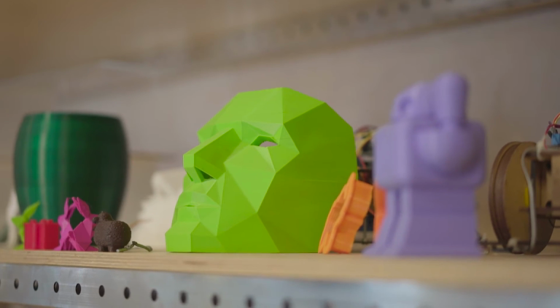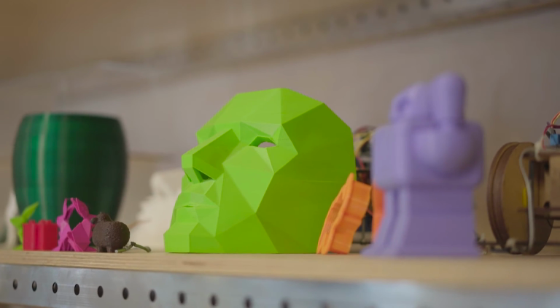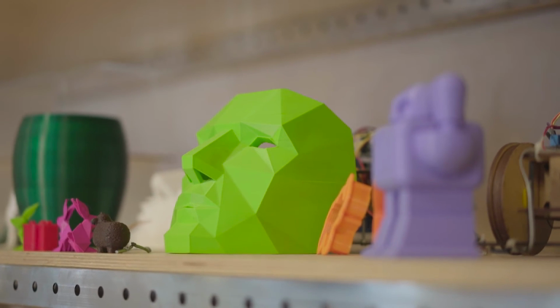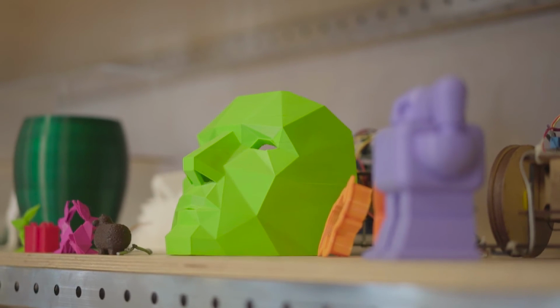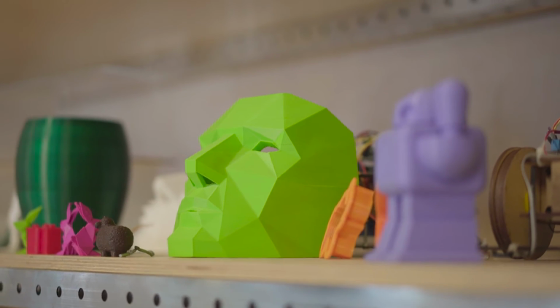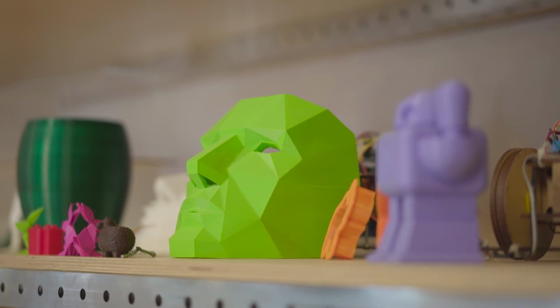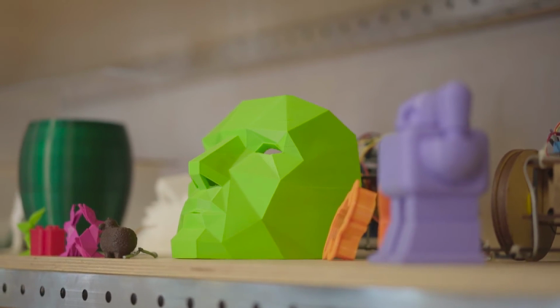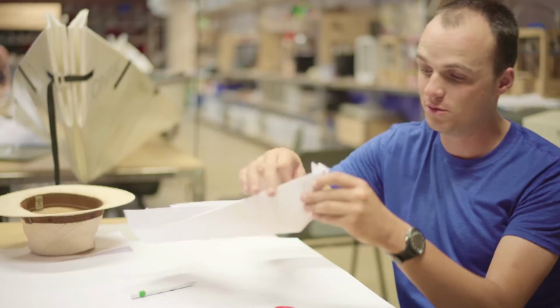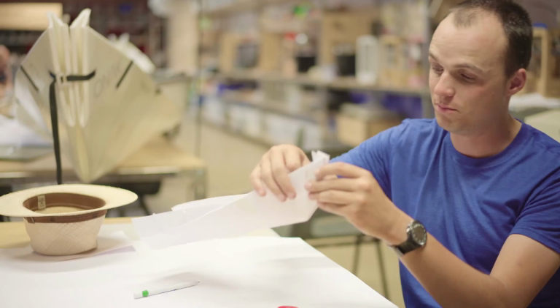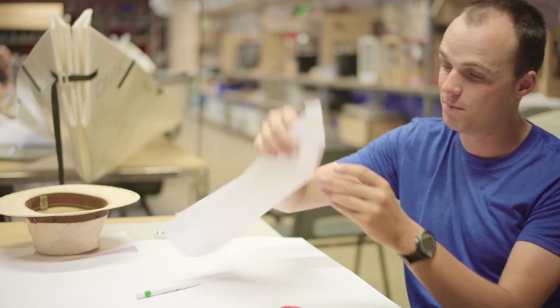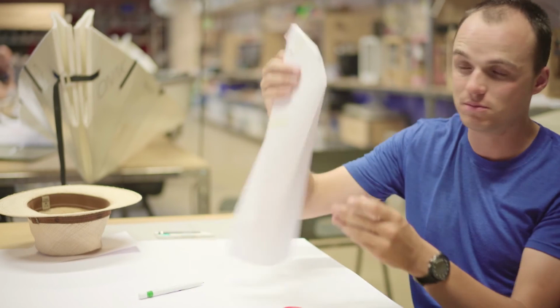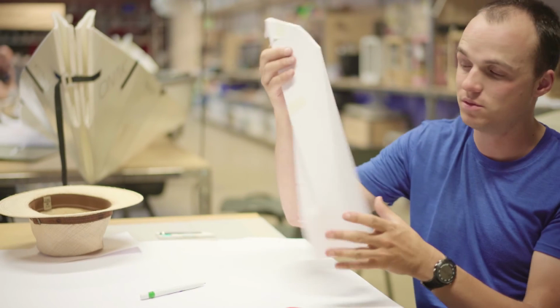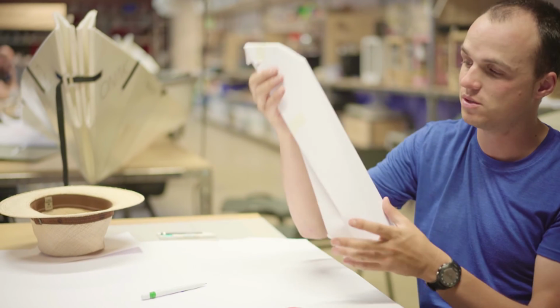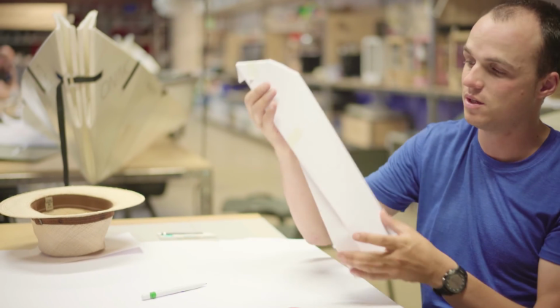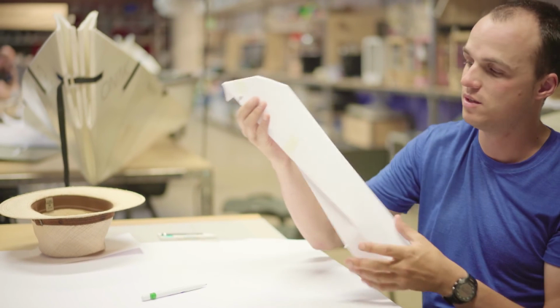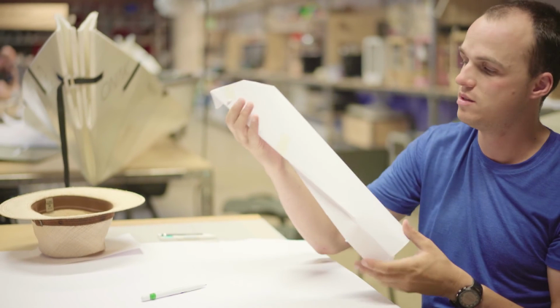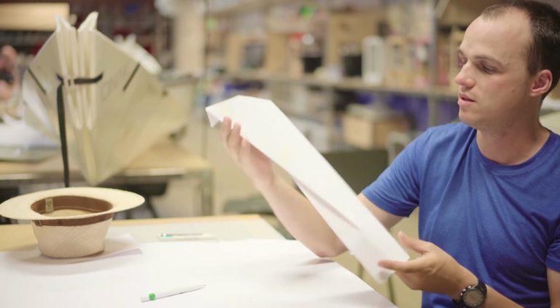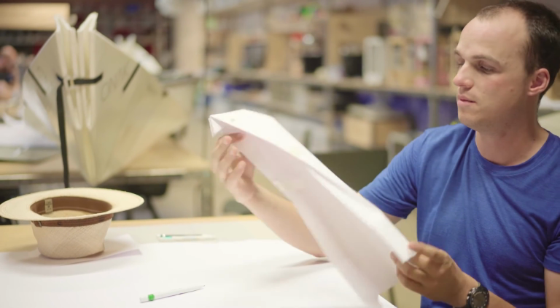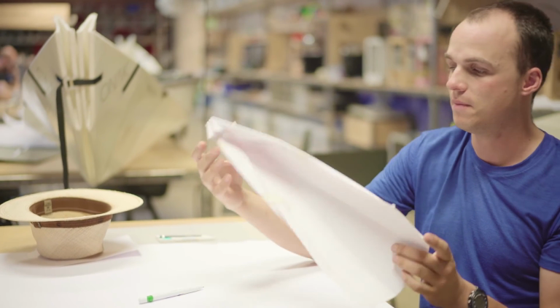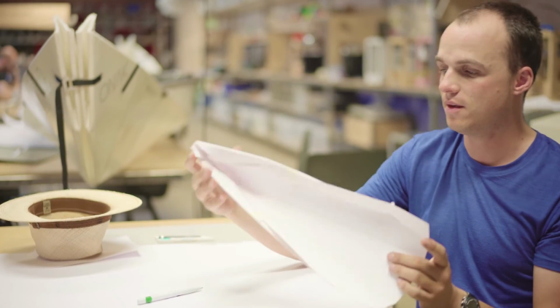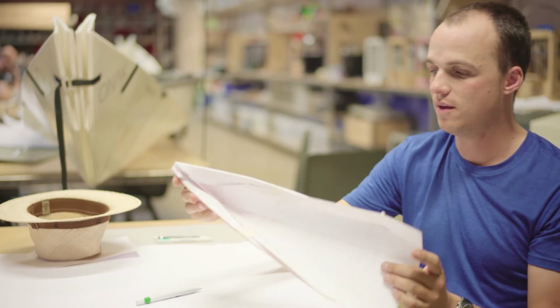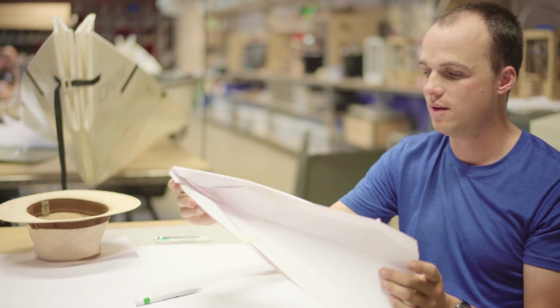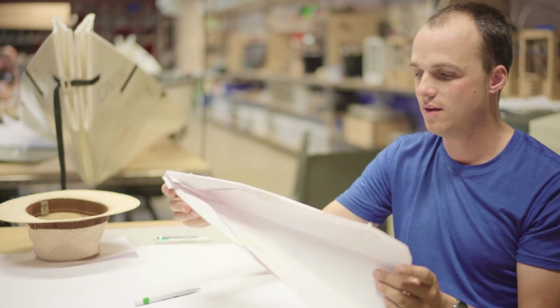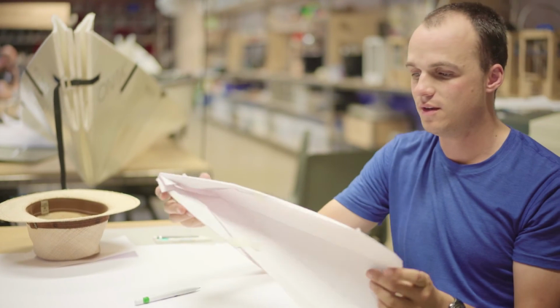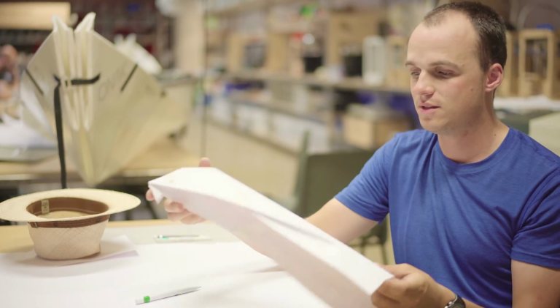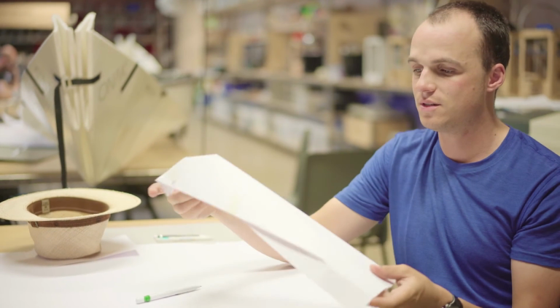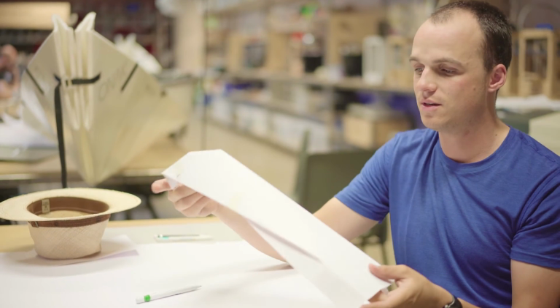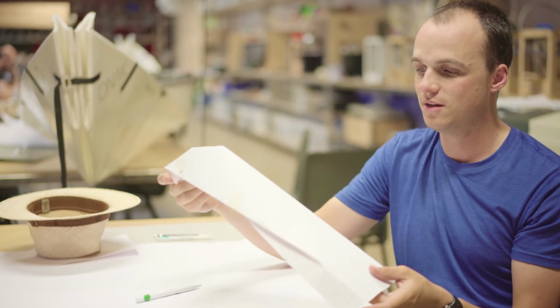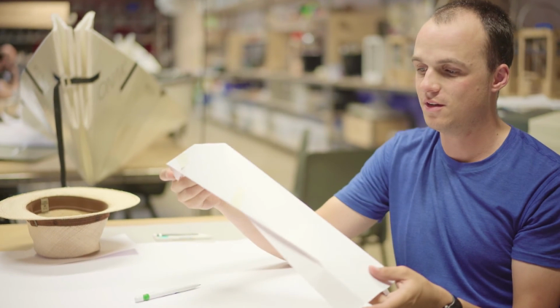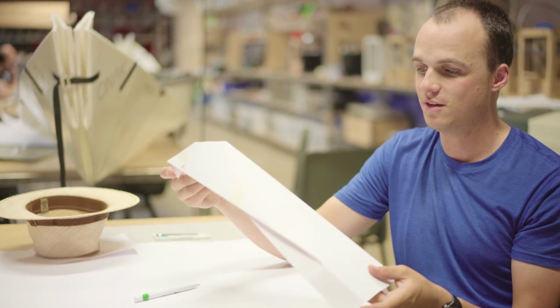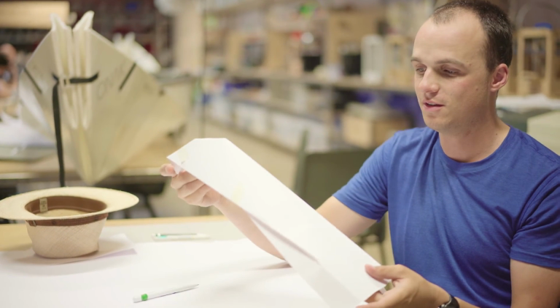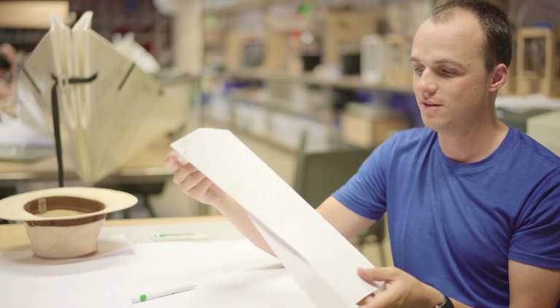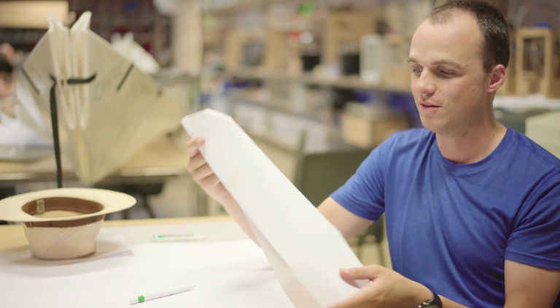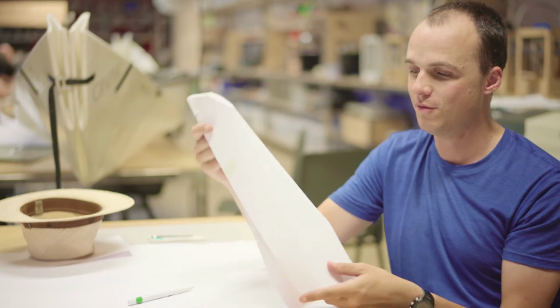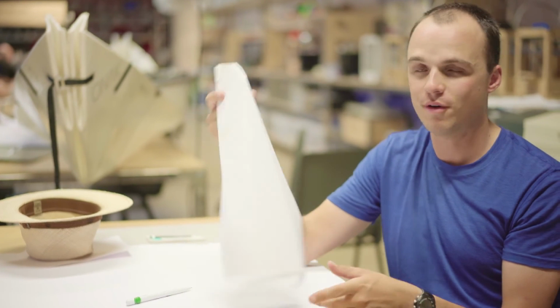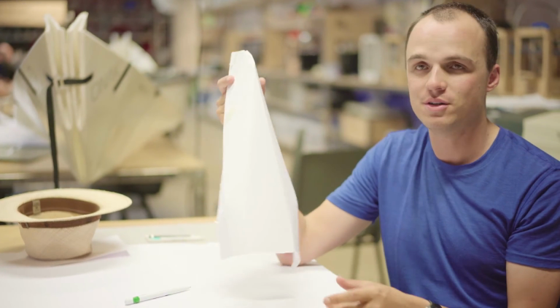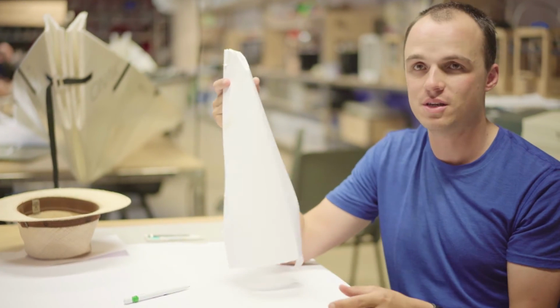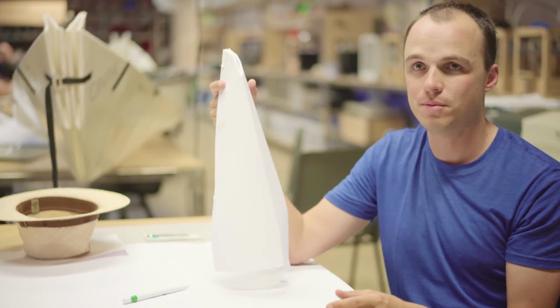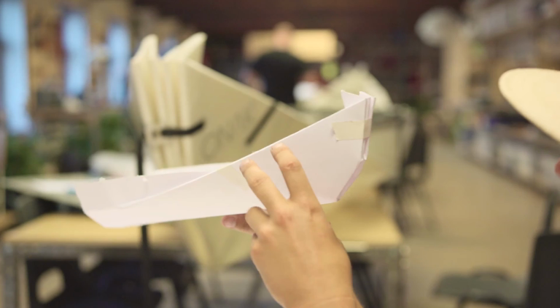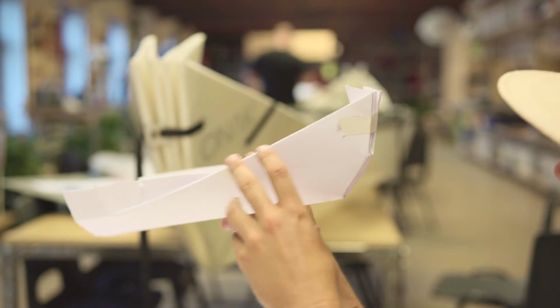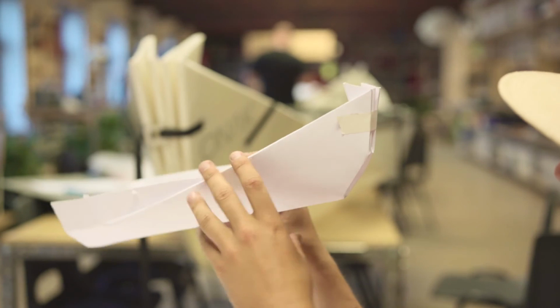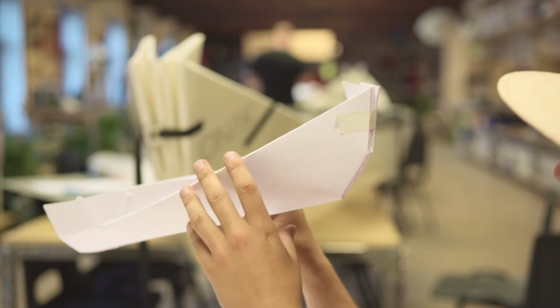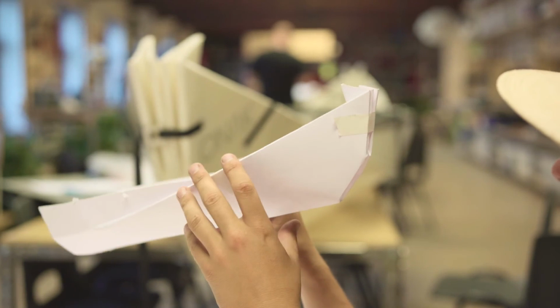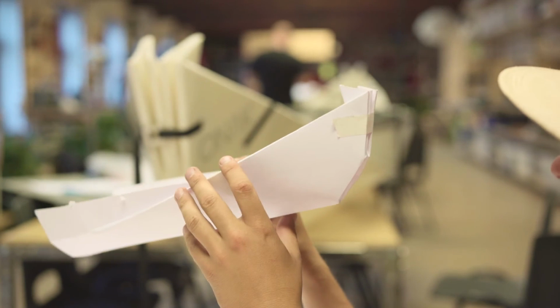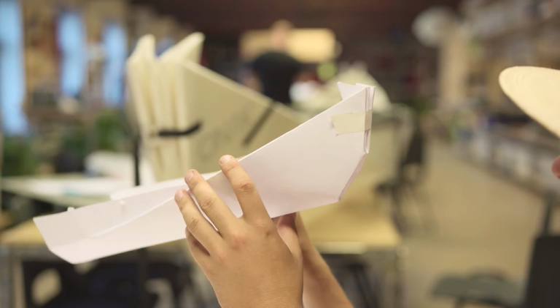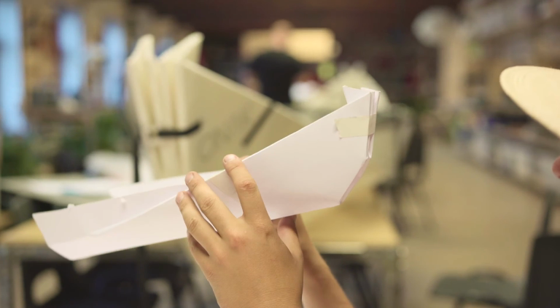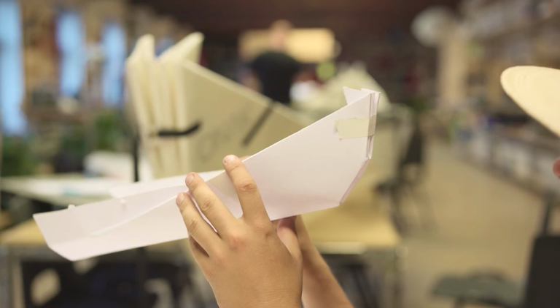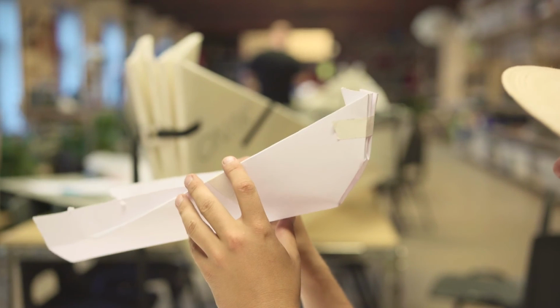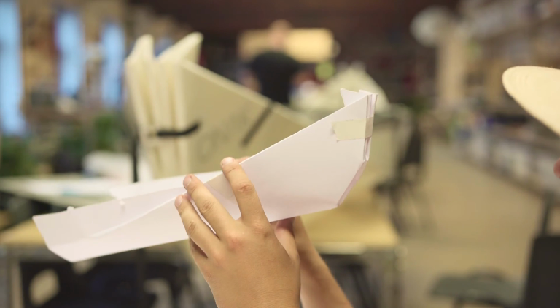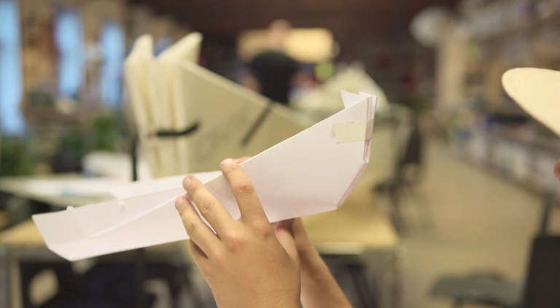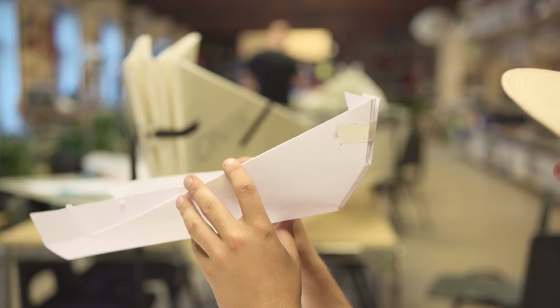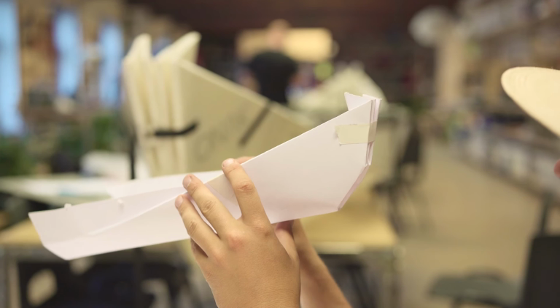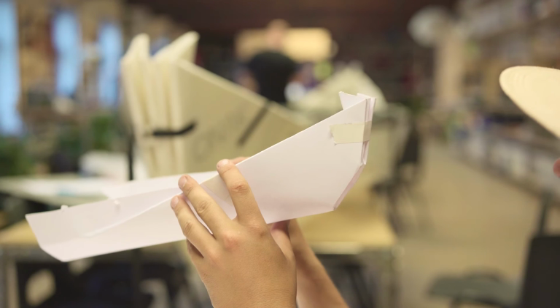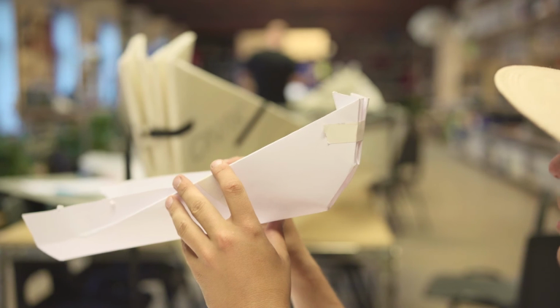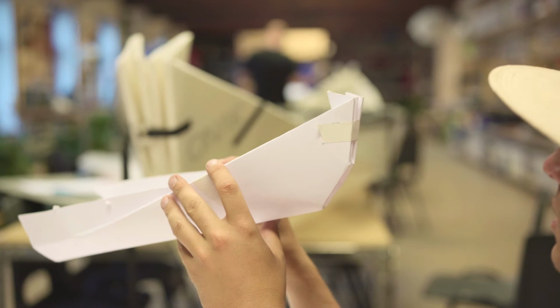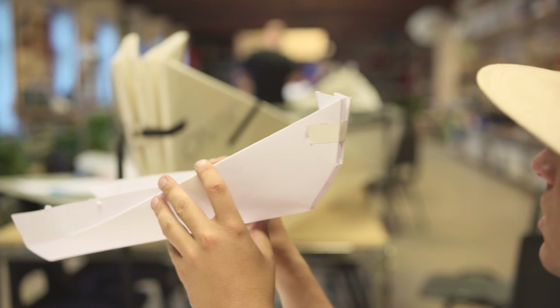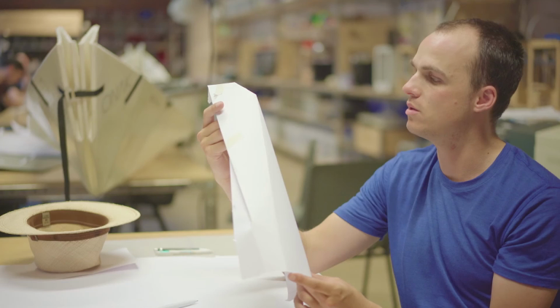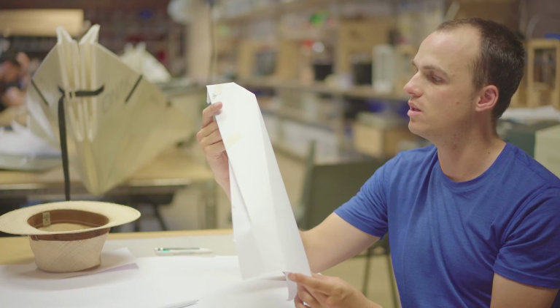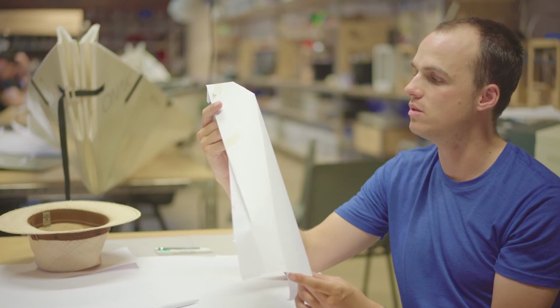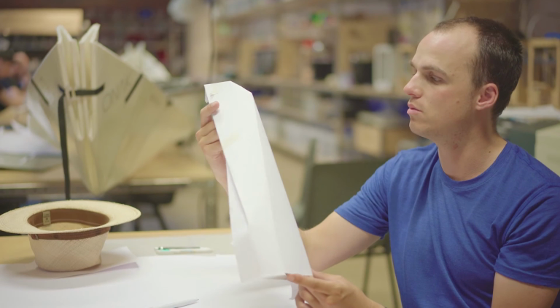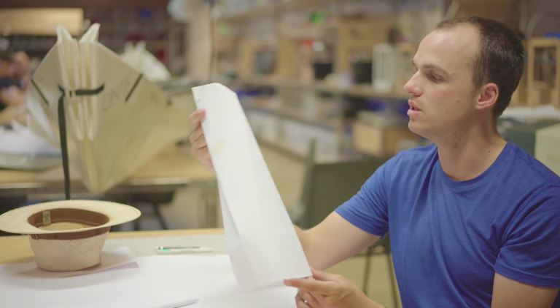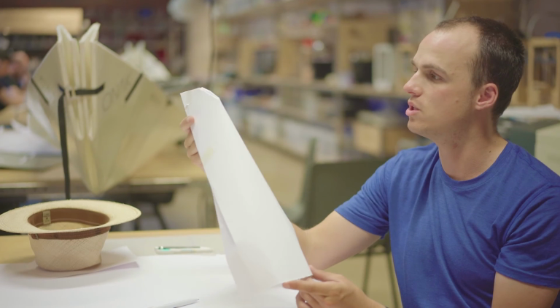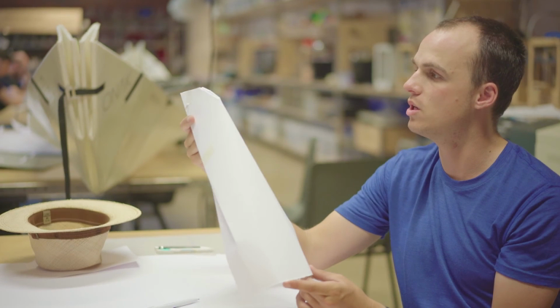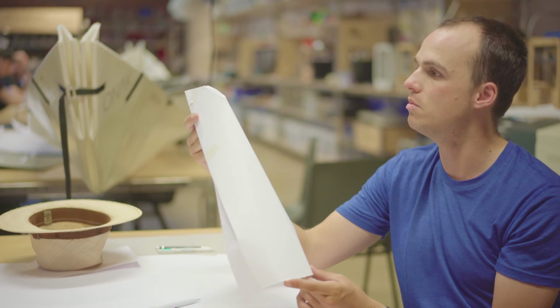And it all started with paper models like this. It's a very simple paper model, but this helped us to get the right shape.